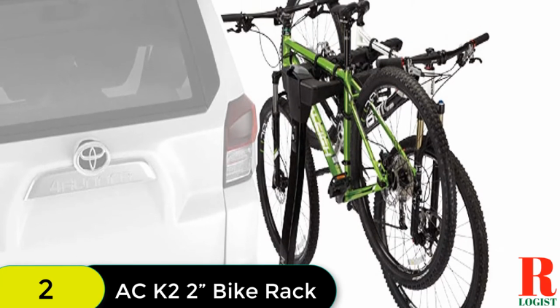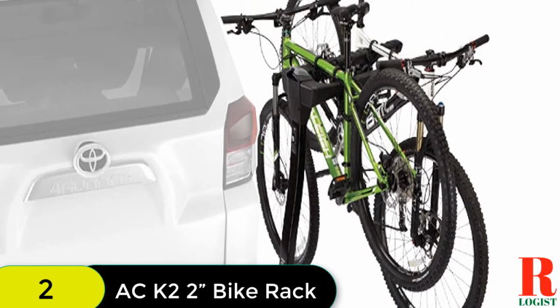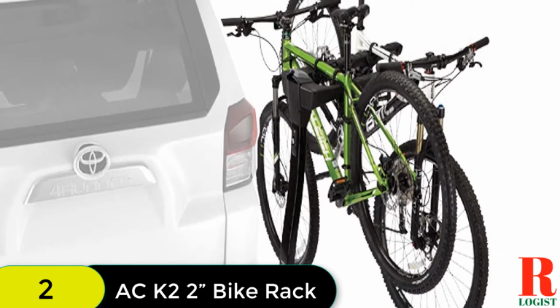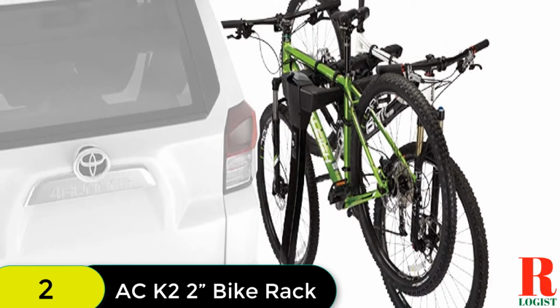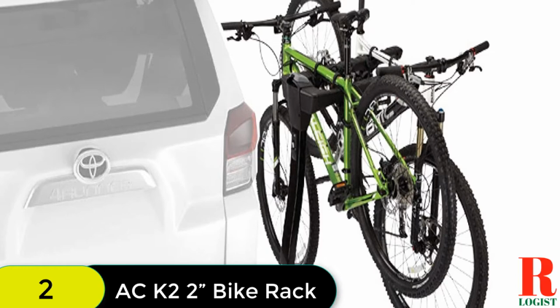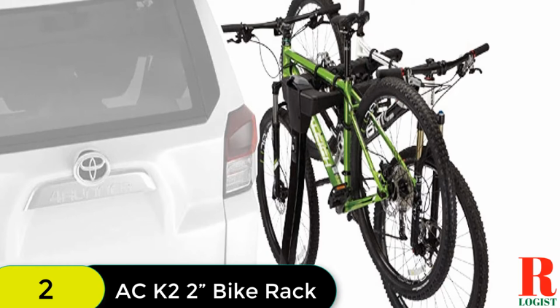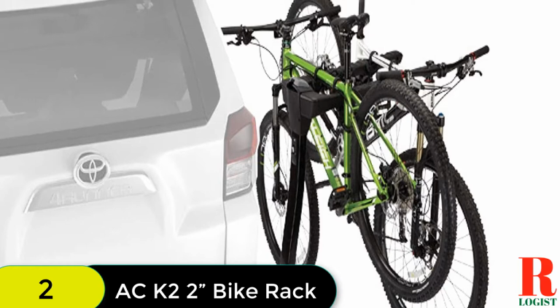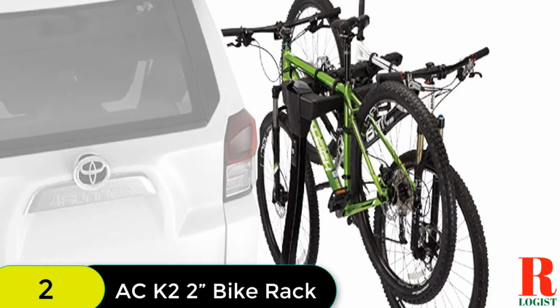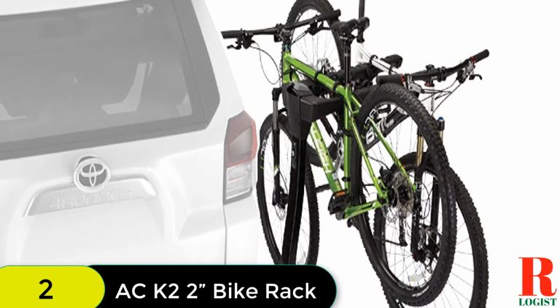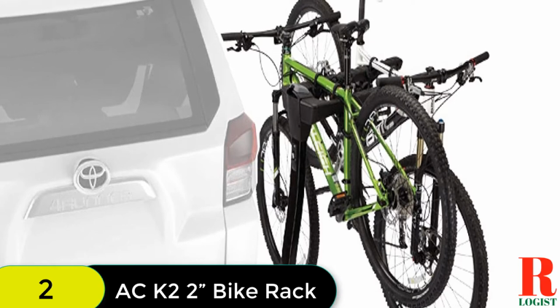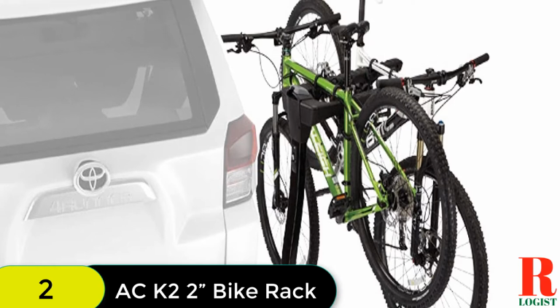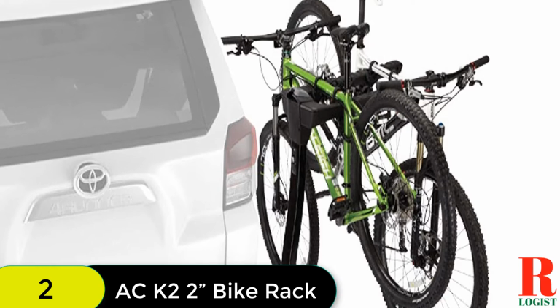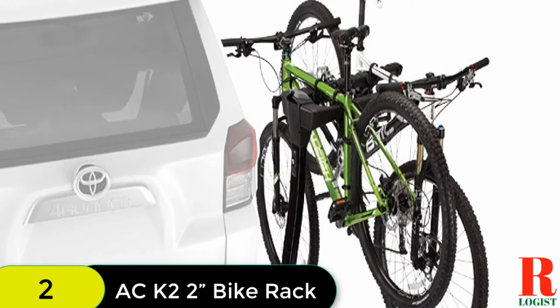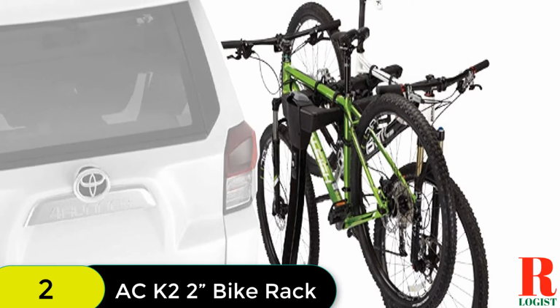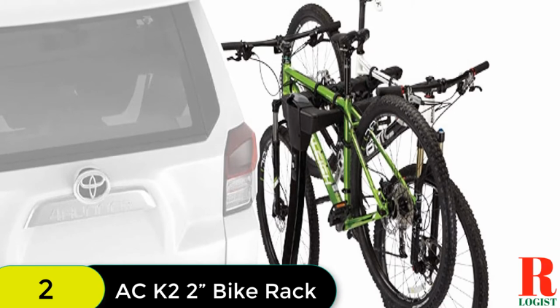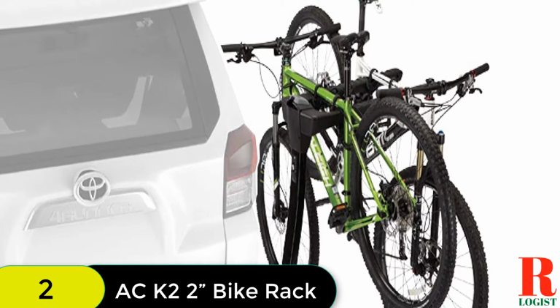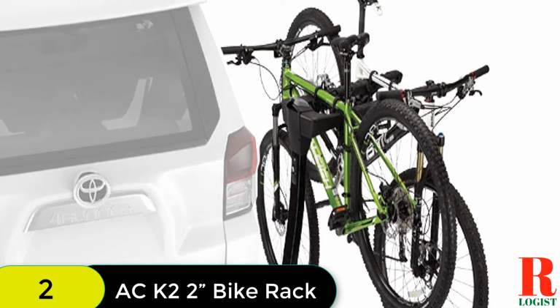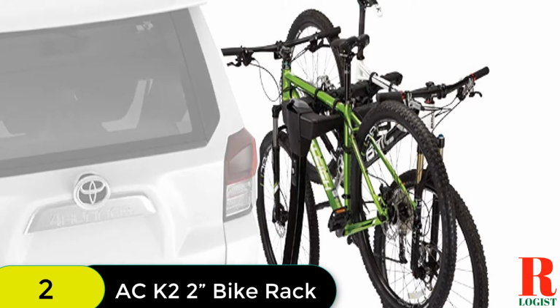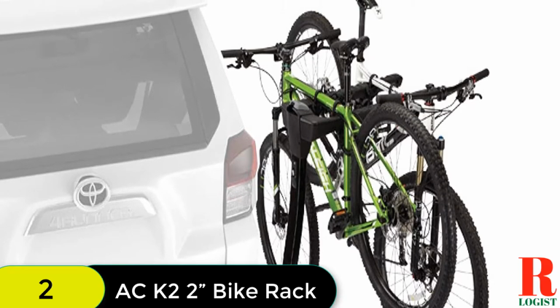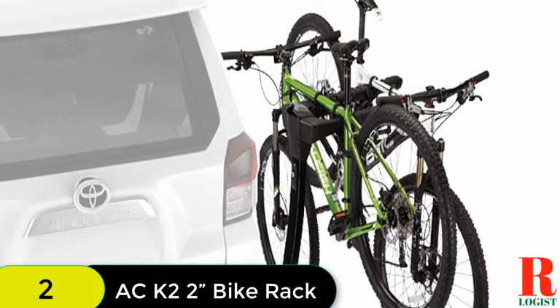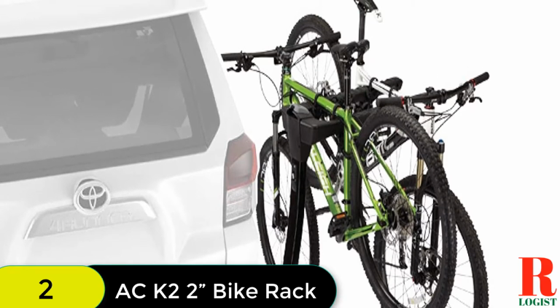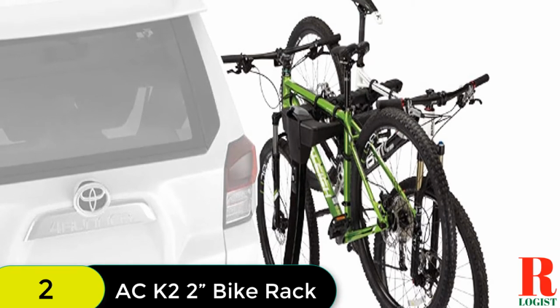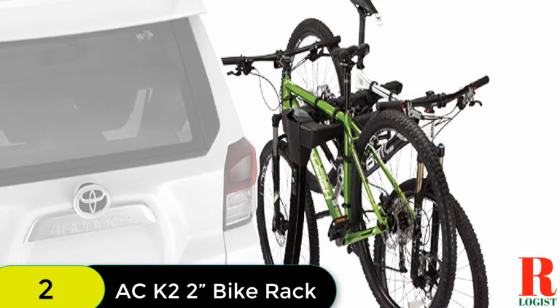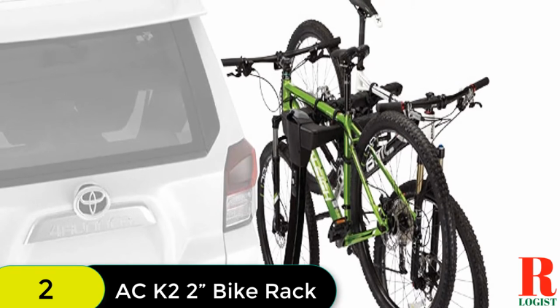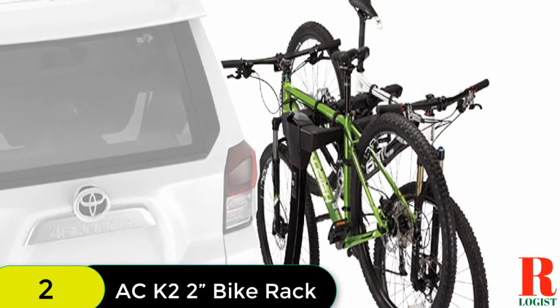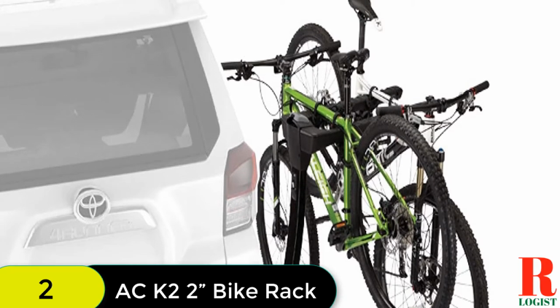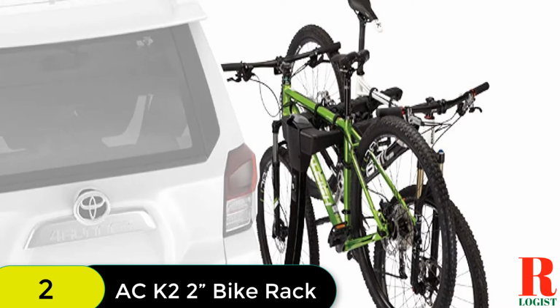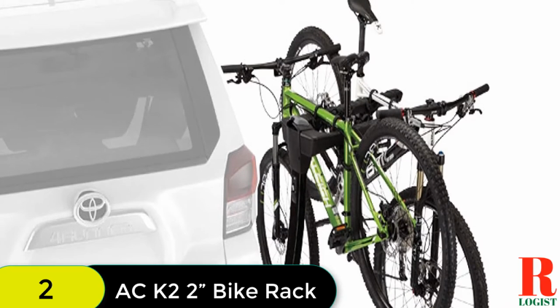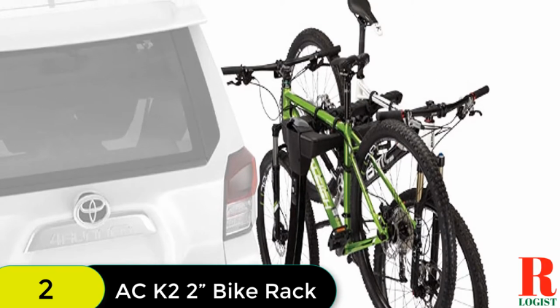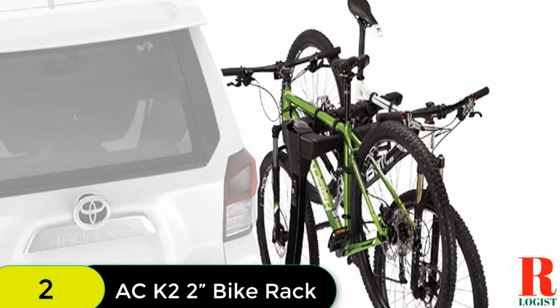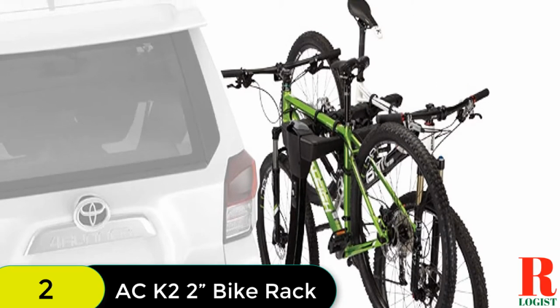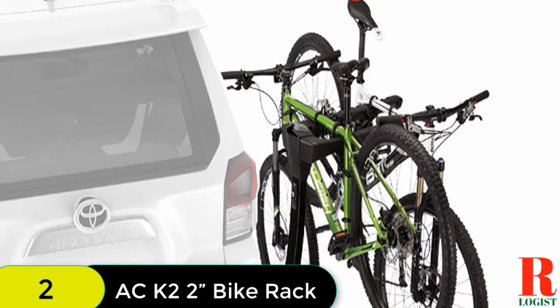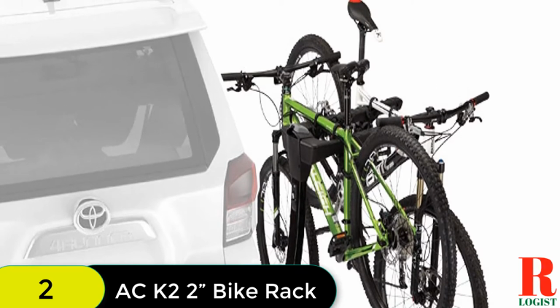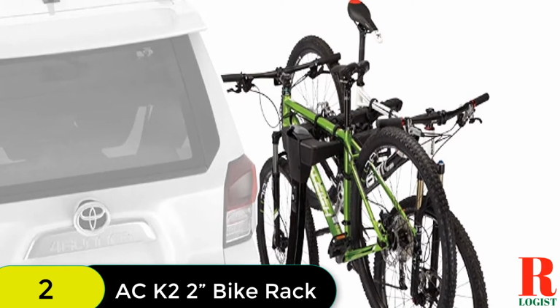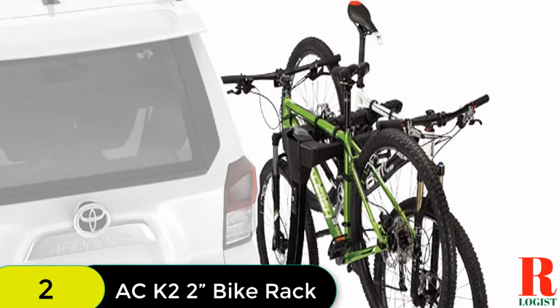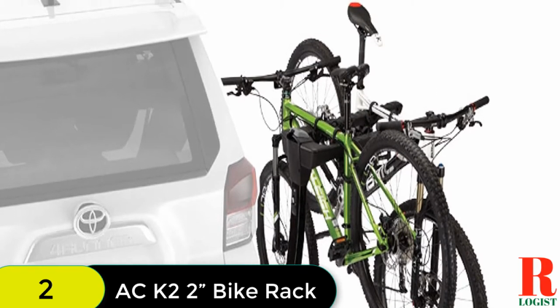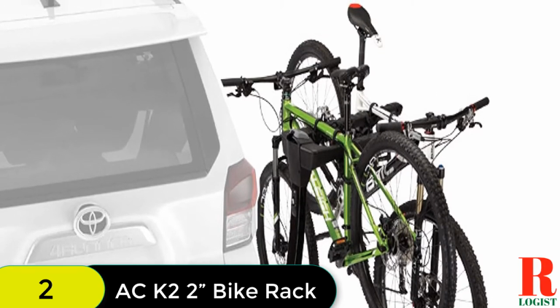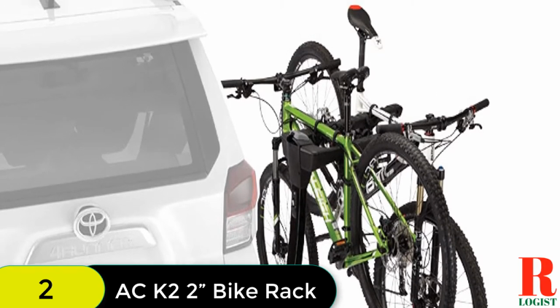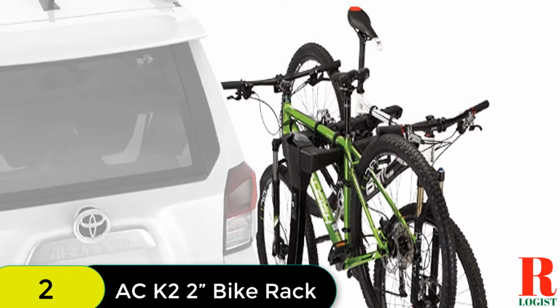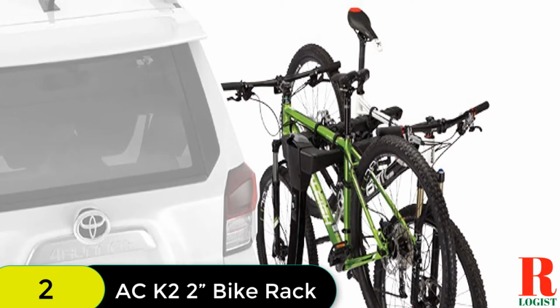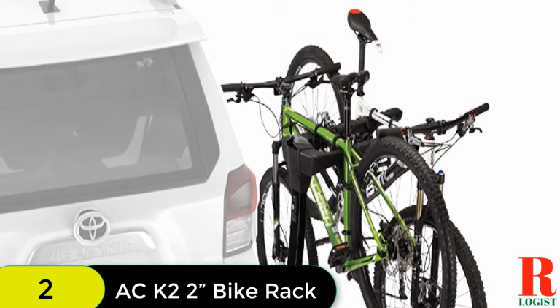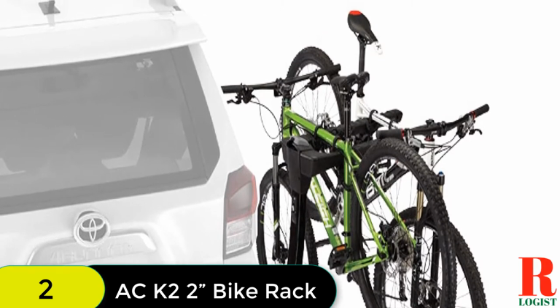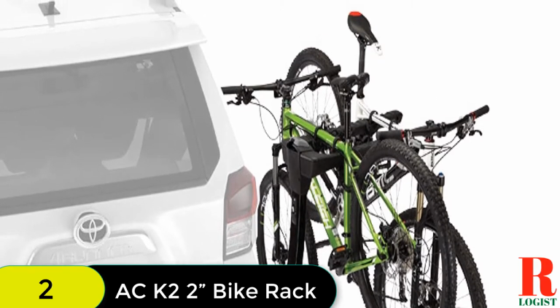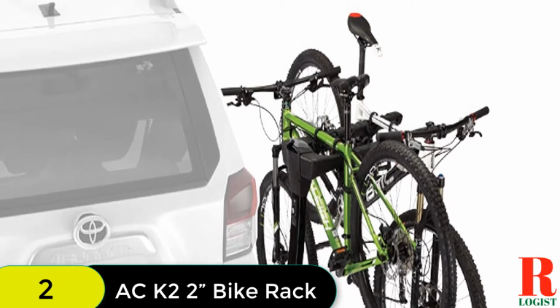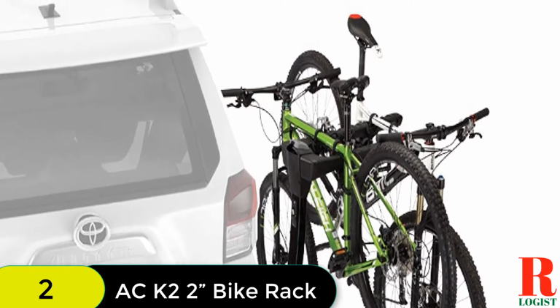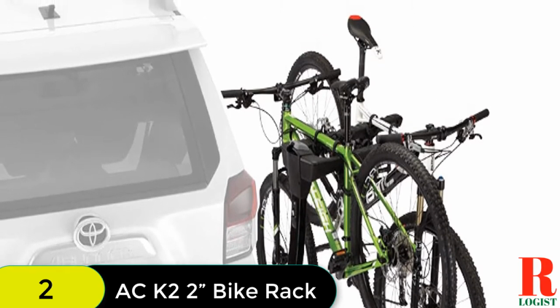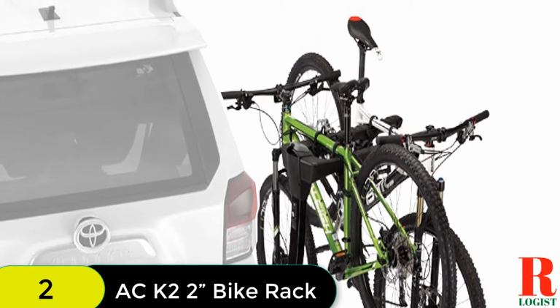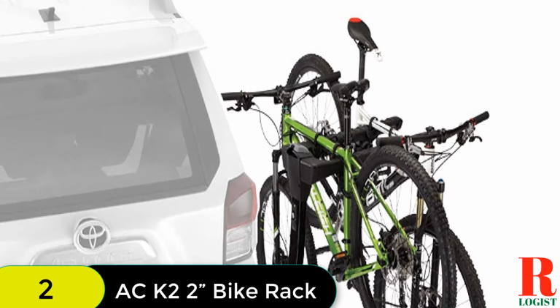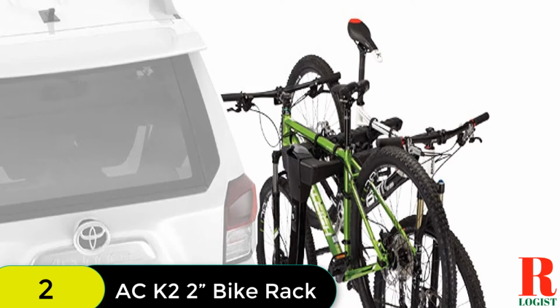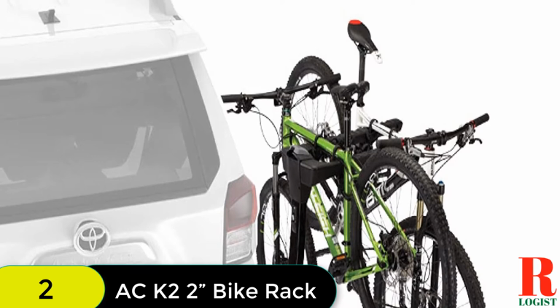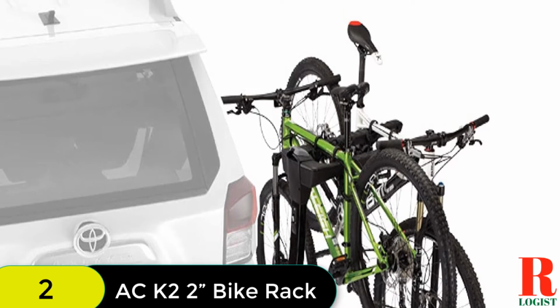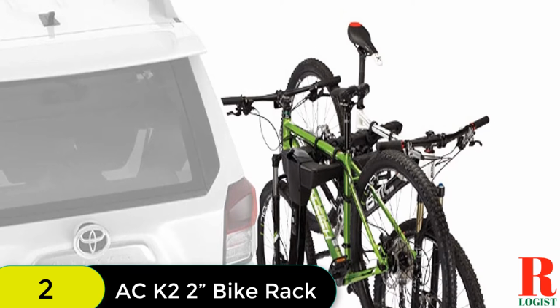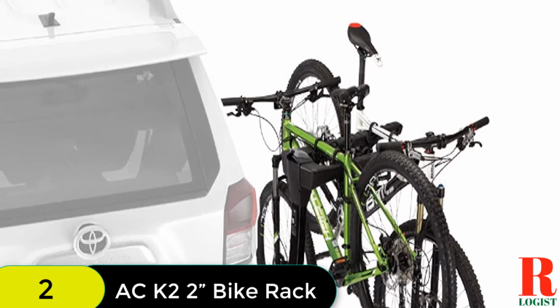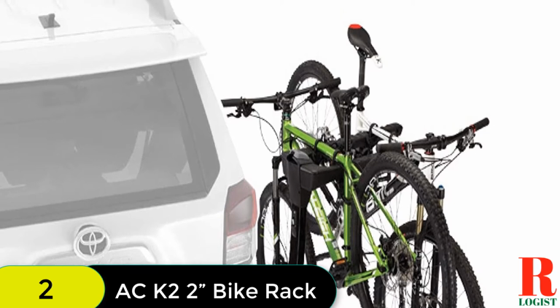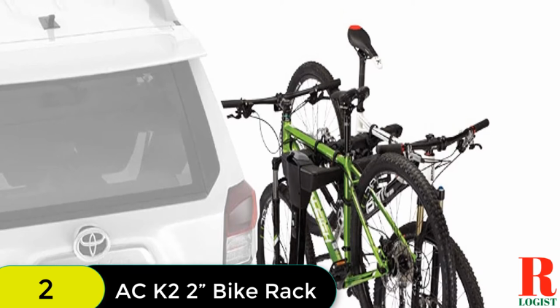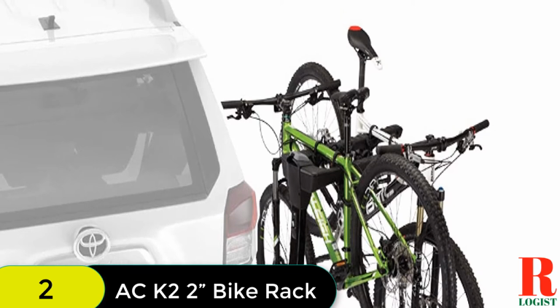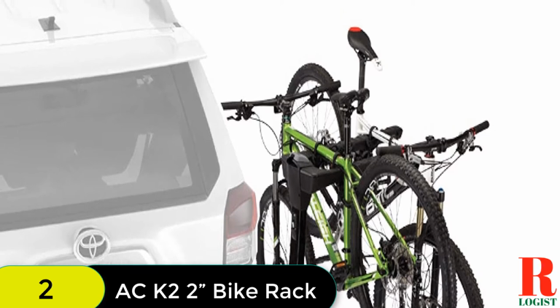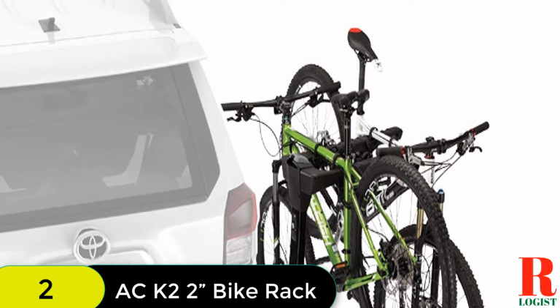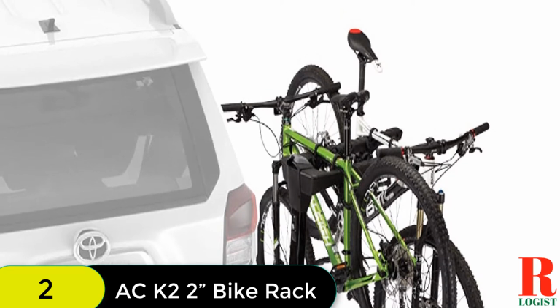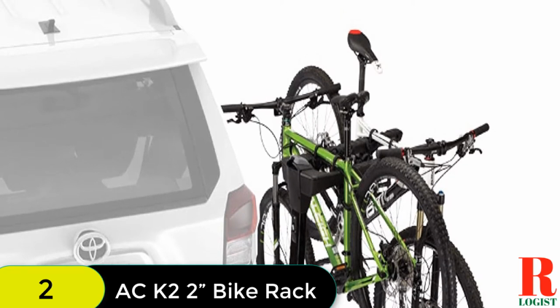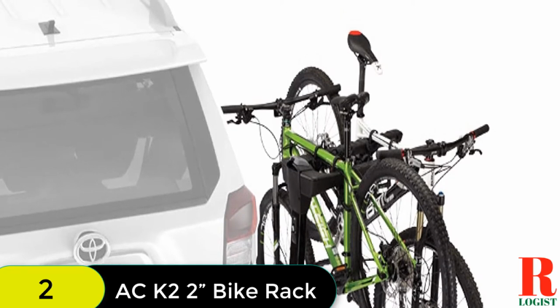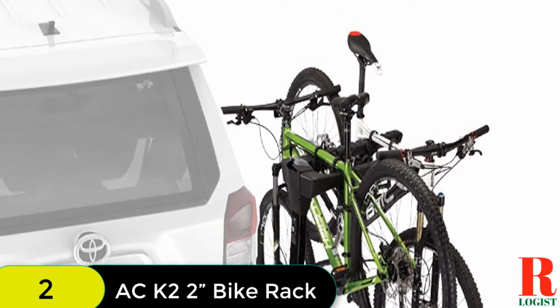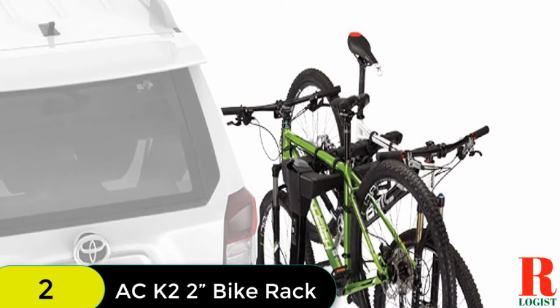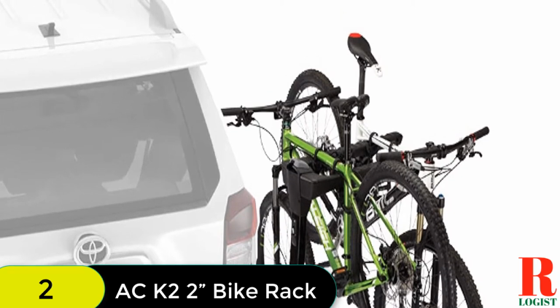Plus, with its included safety strap, locking hitch pin, and key, you can rest assured that your bikes will be safe during transport.